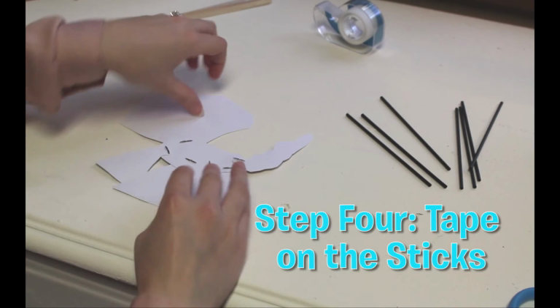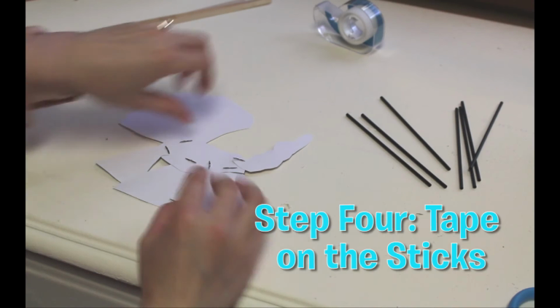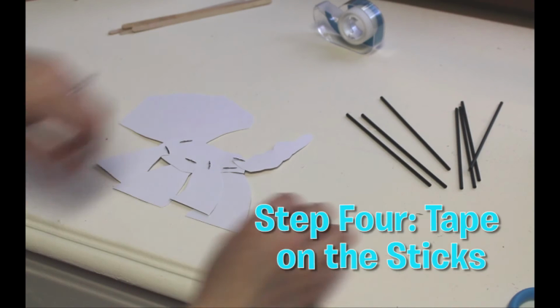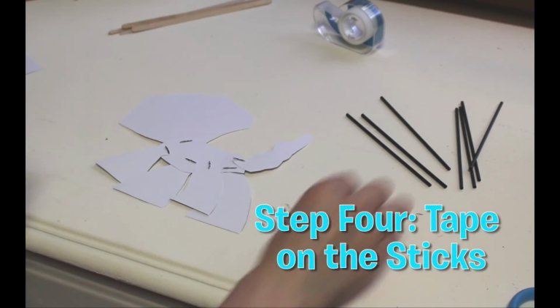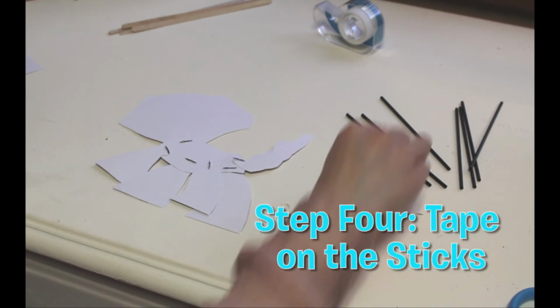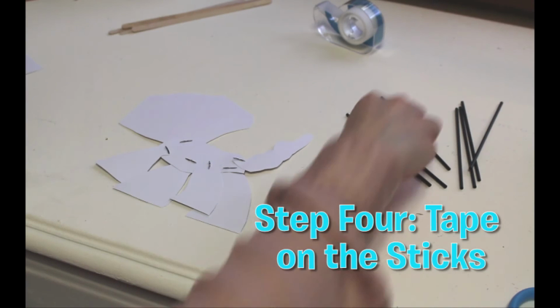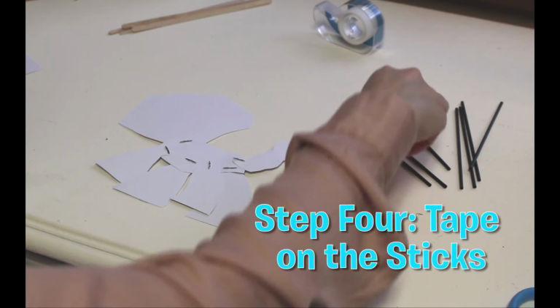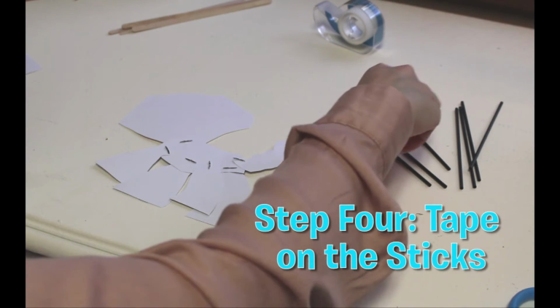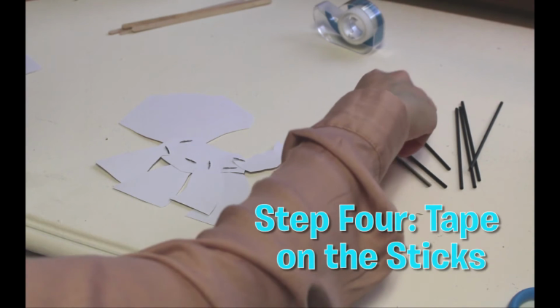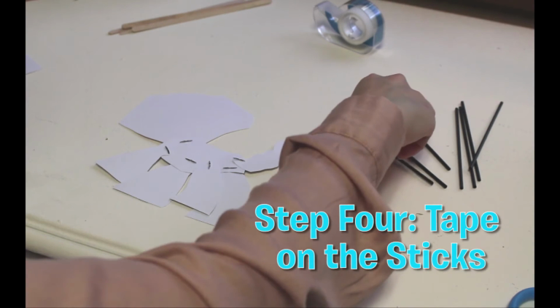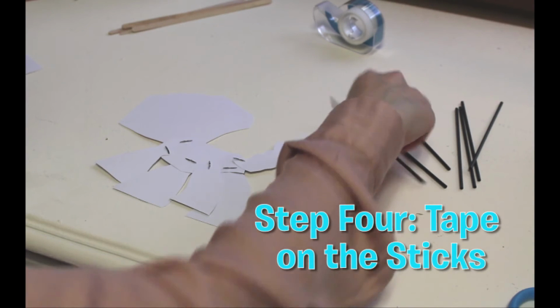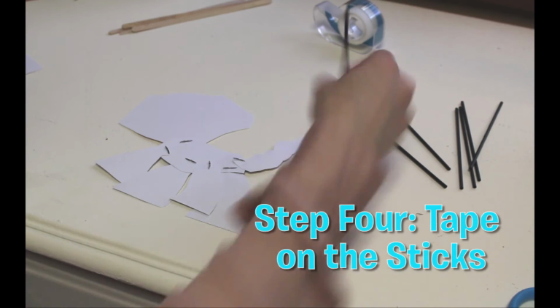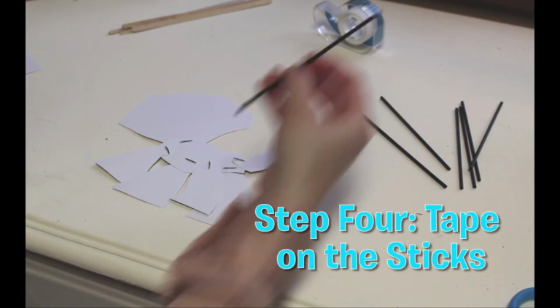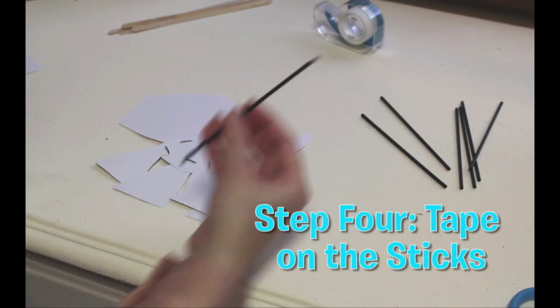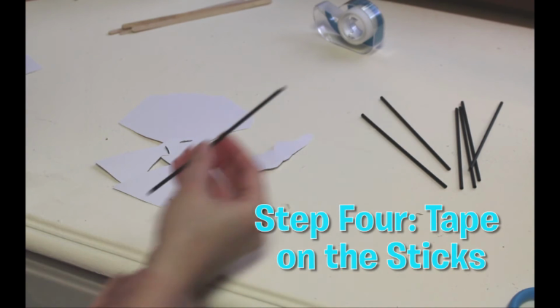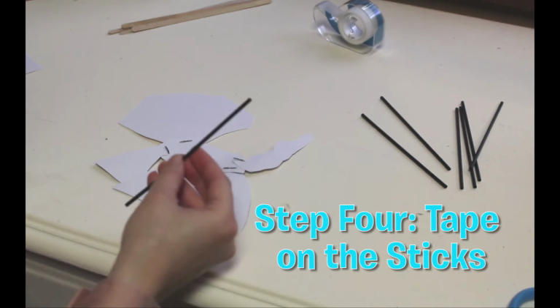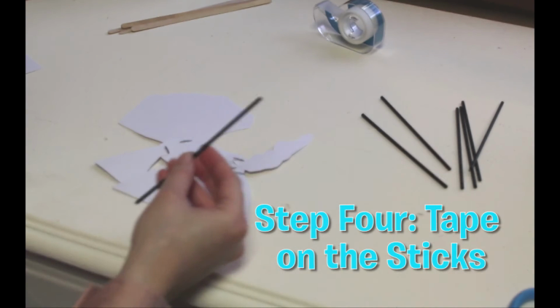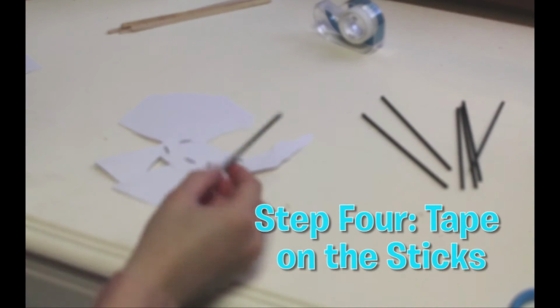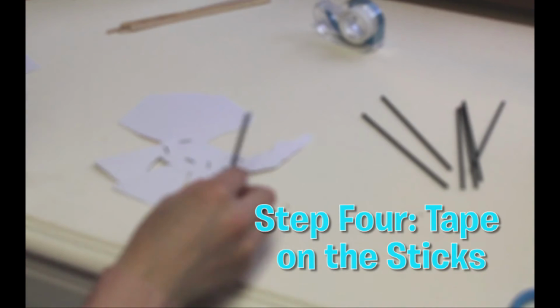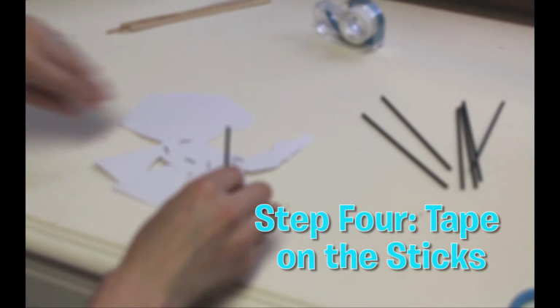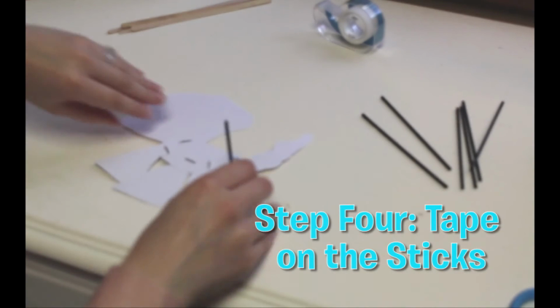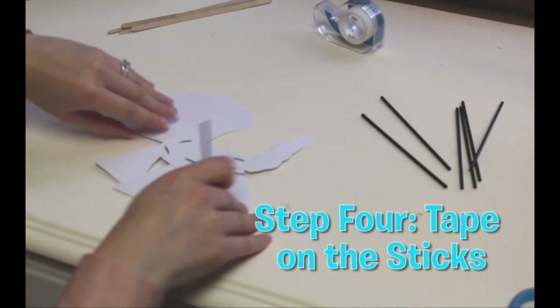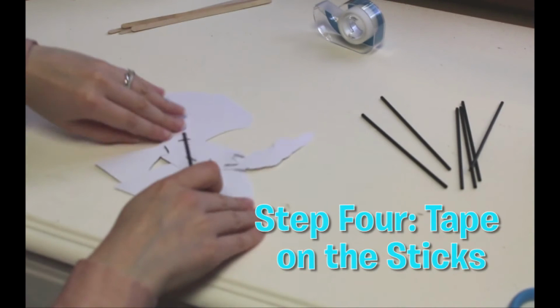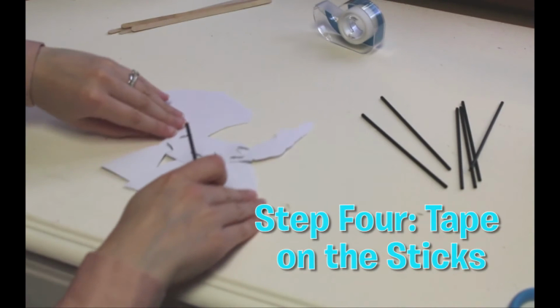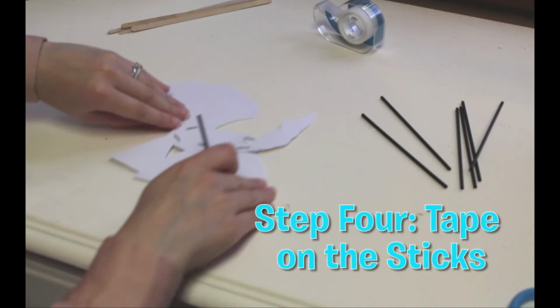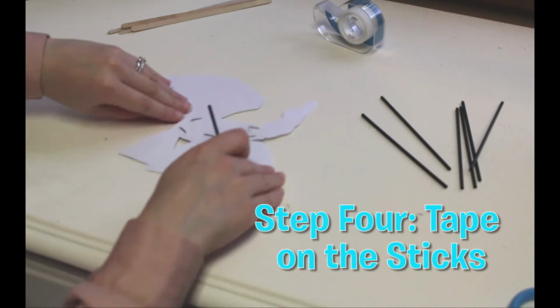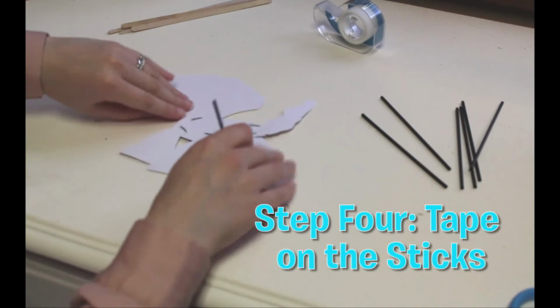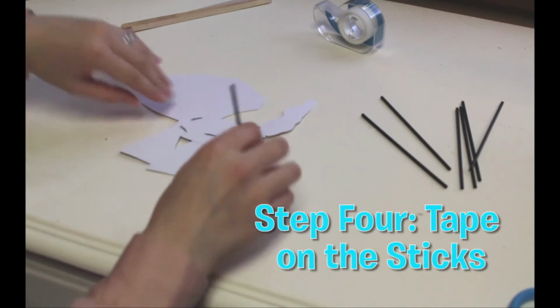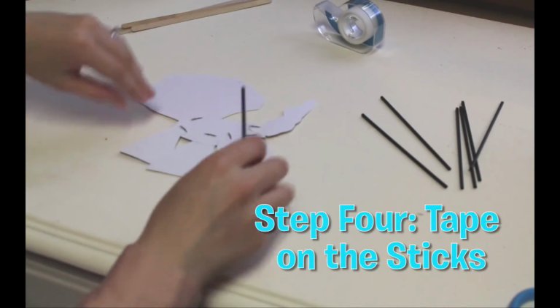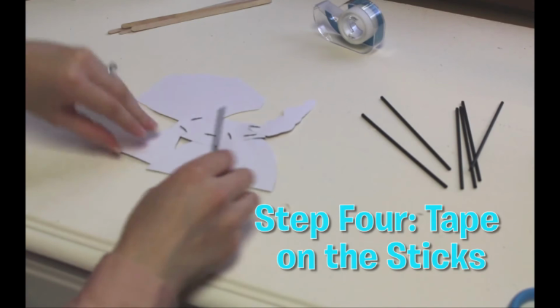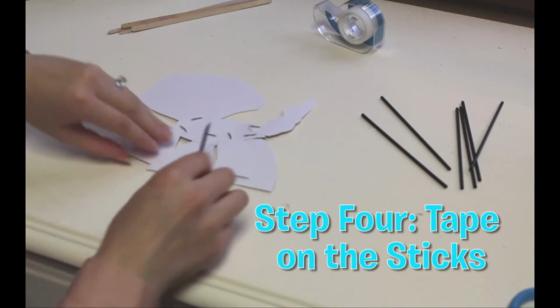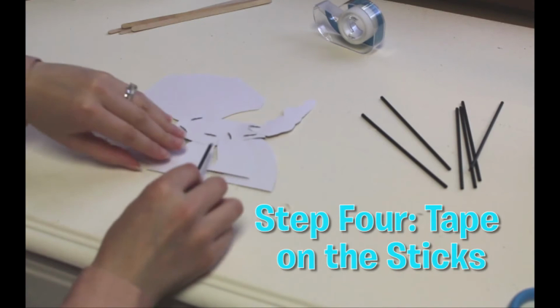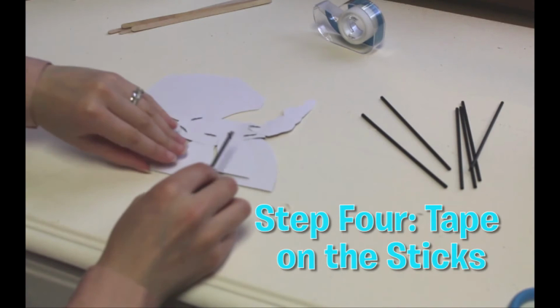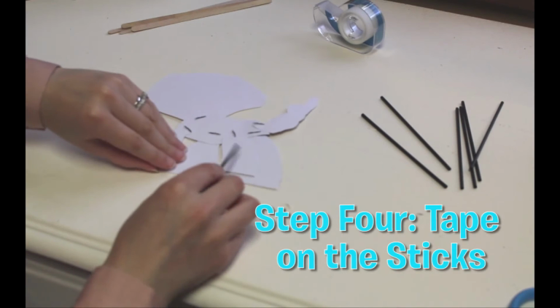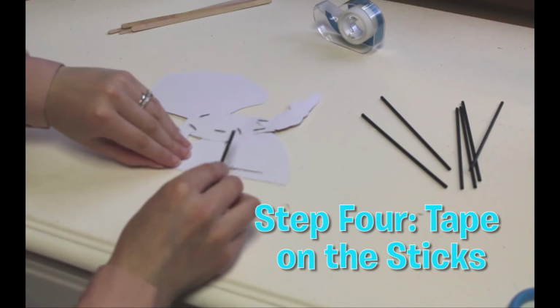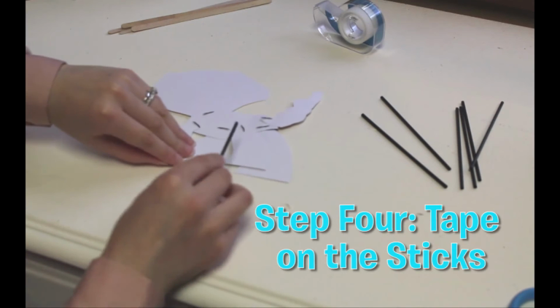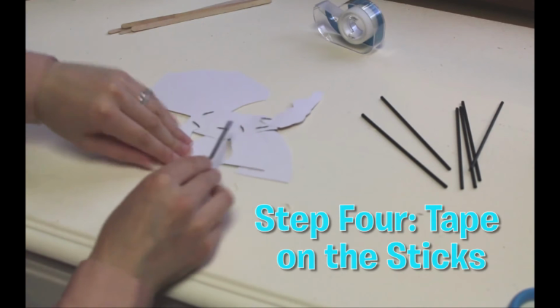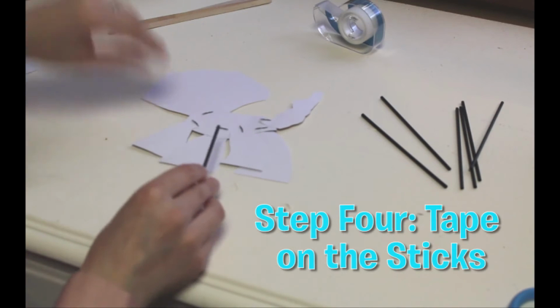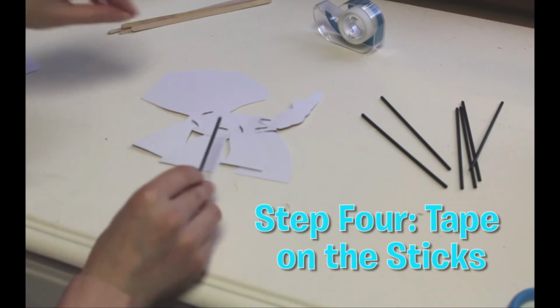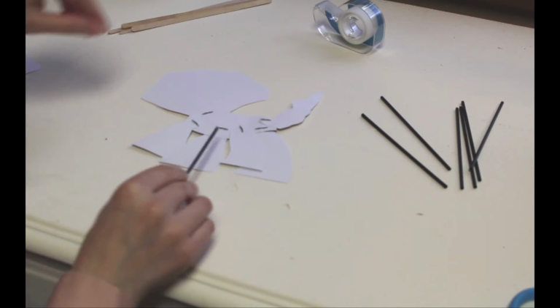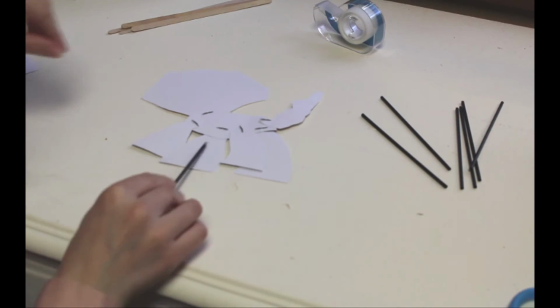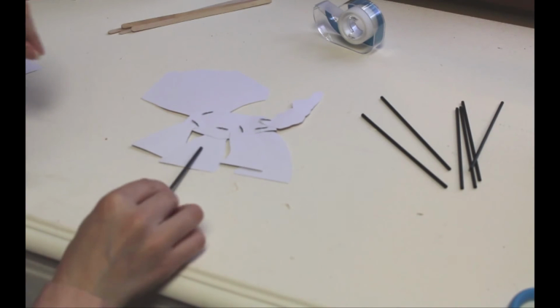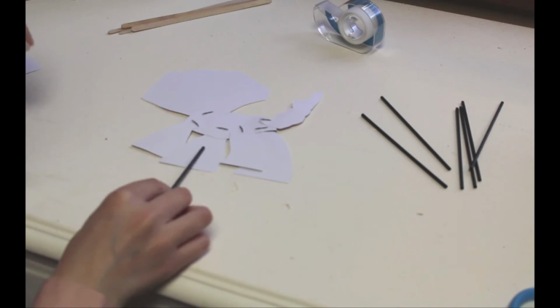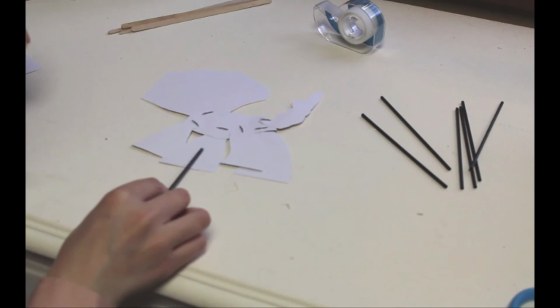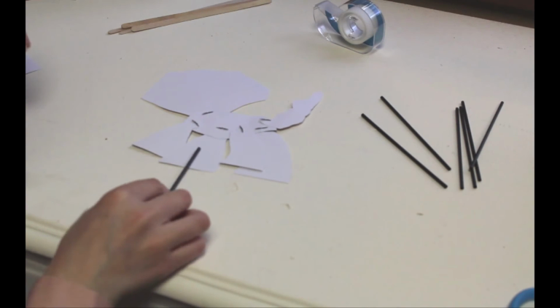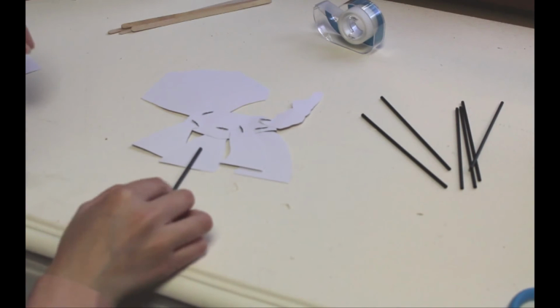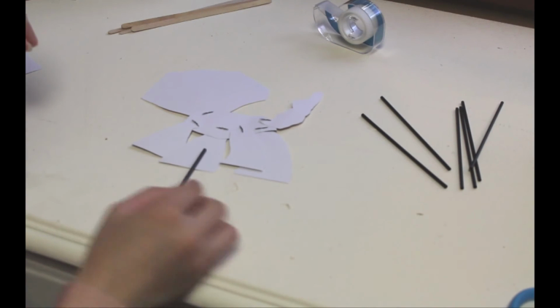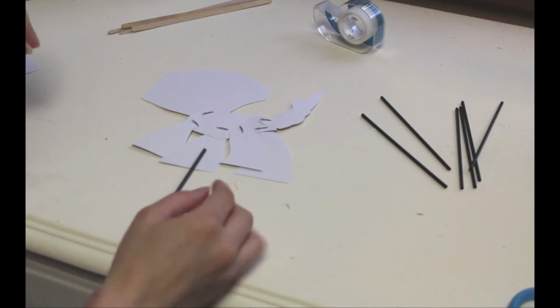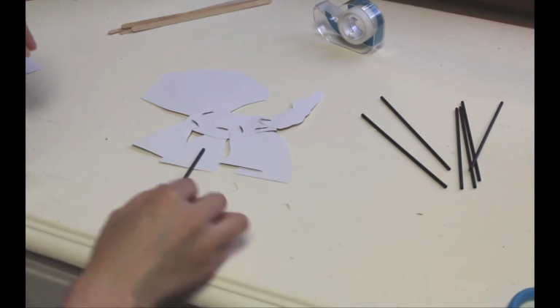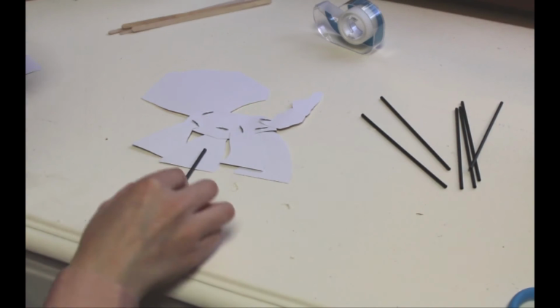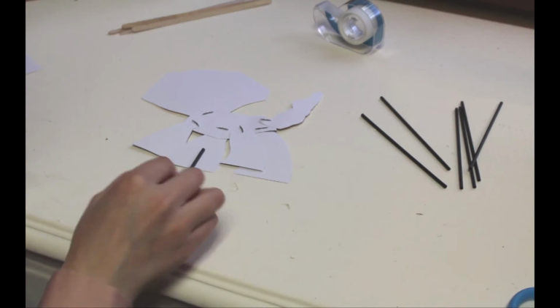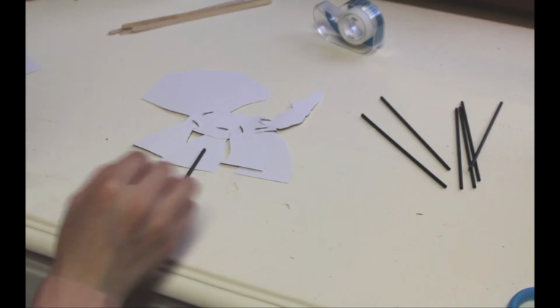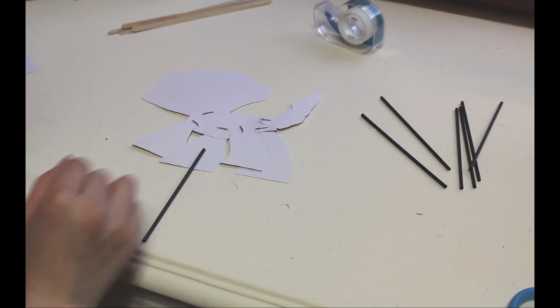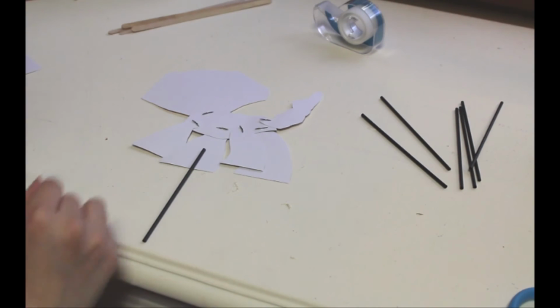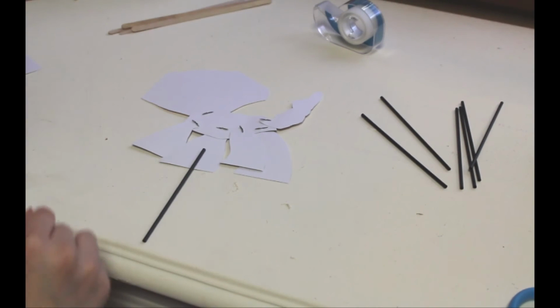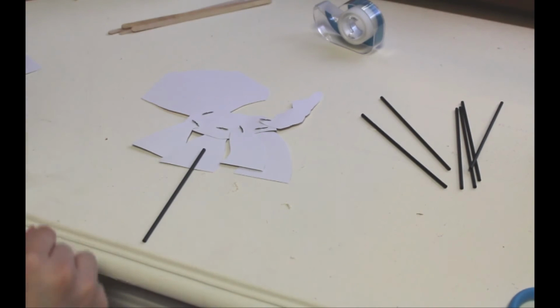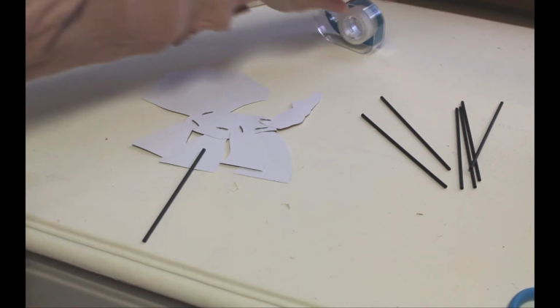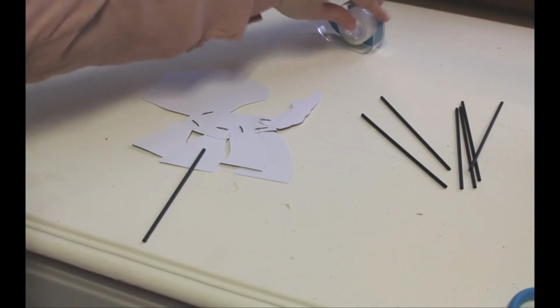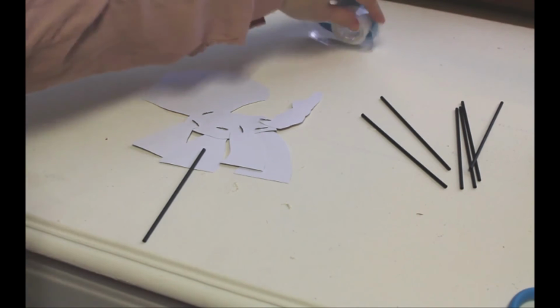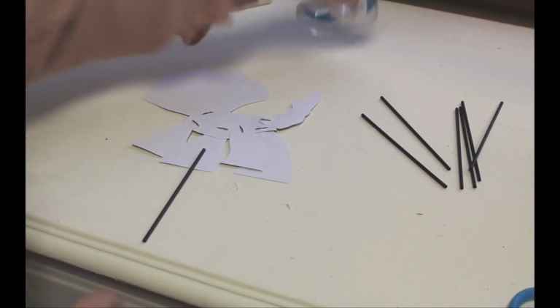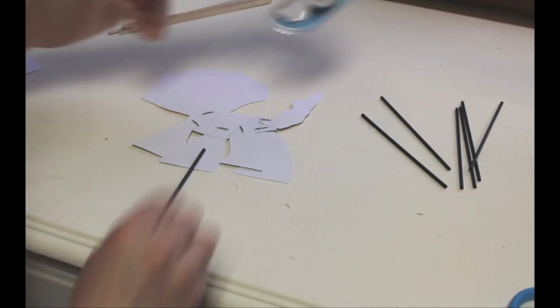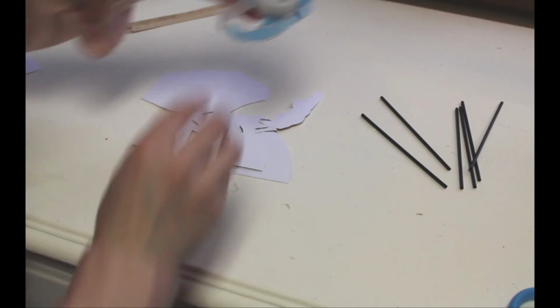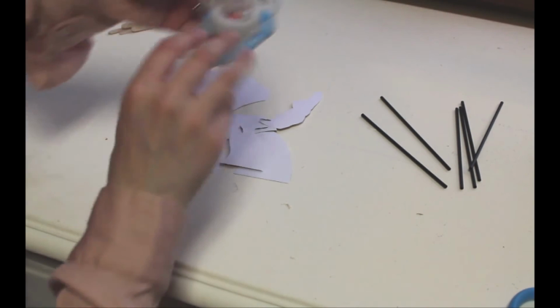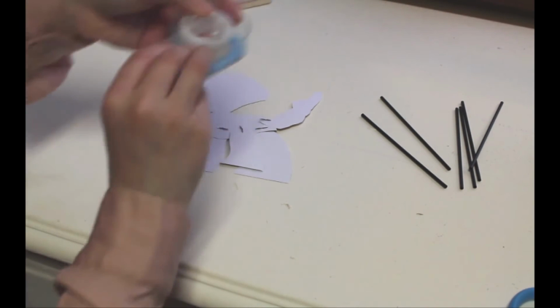Step four: tape your sticks to the underside of each limb, and the tail, and the head.